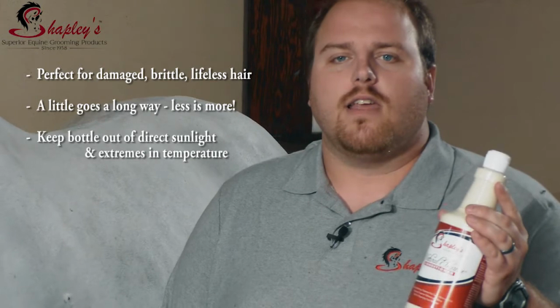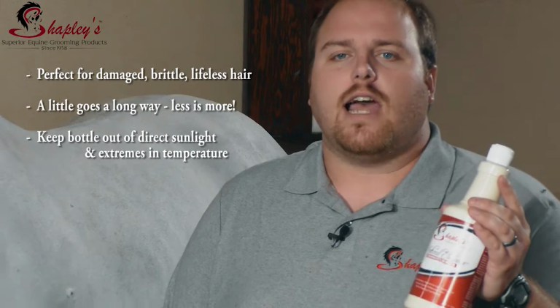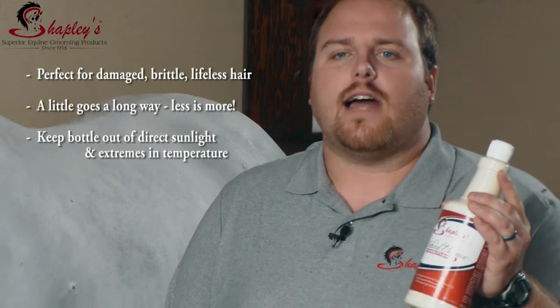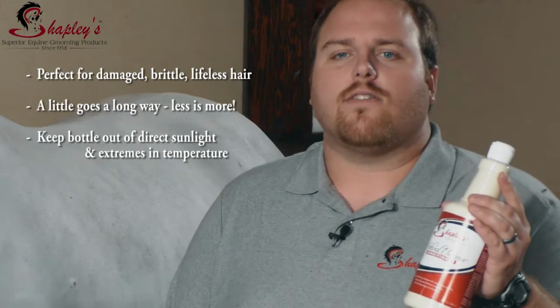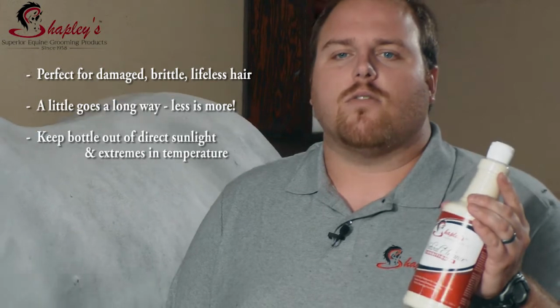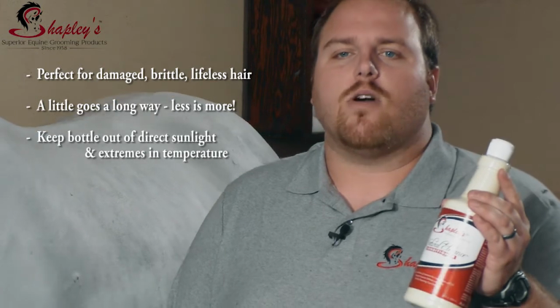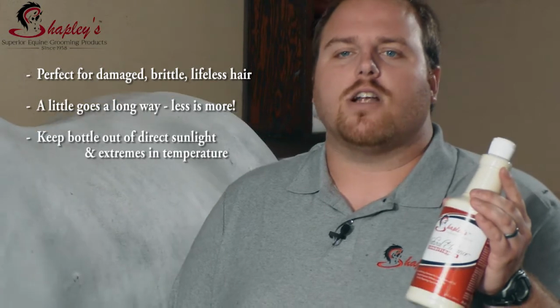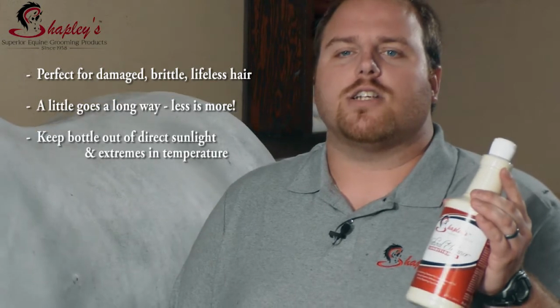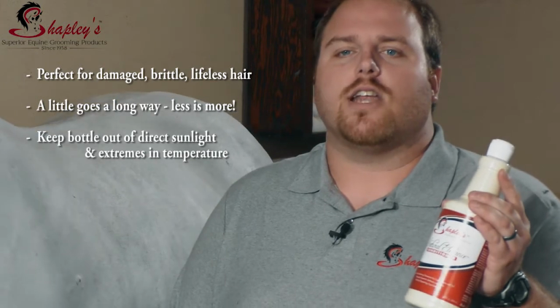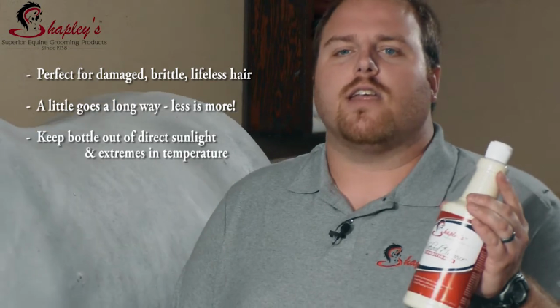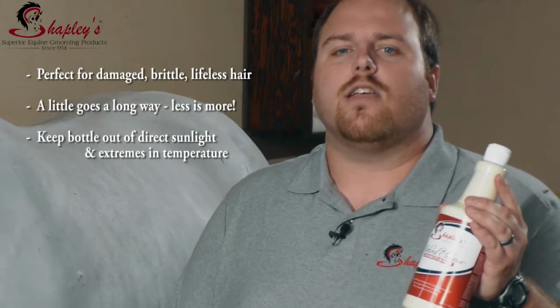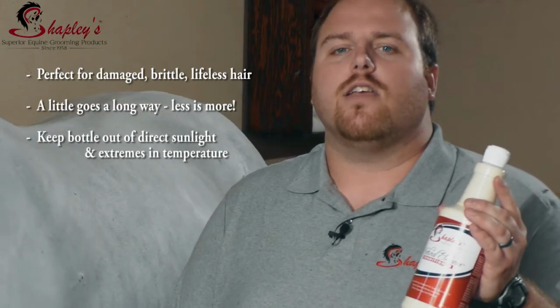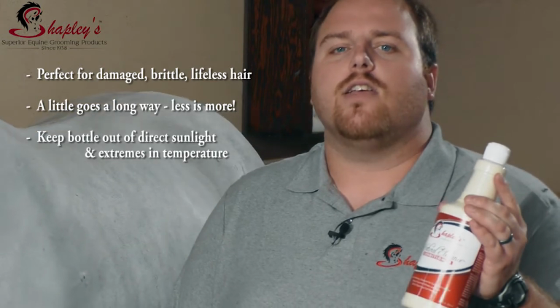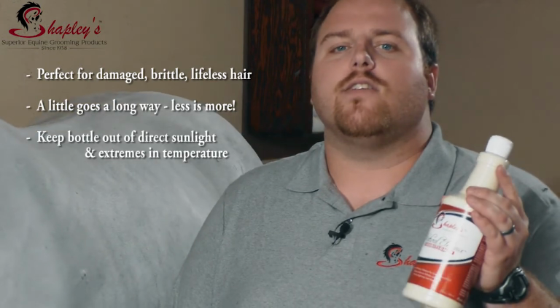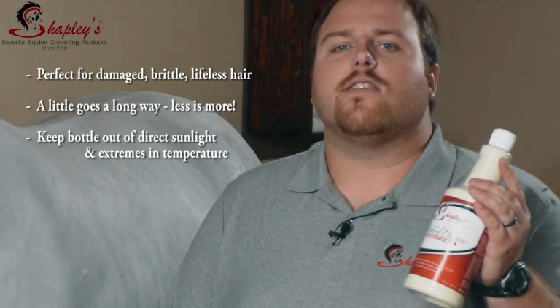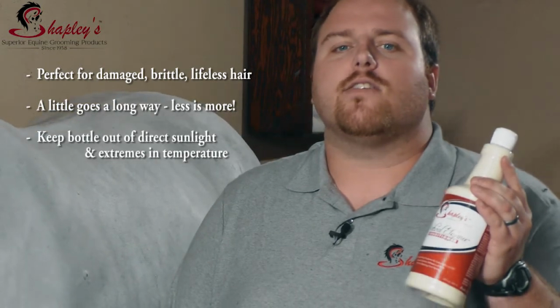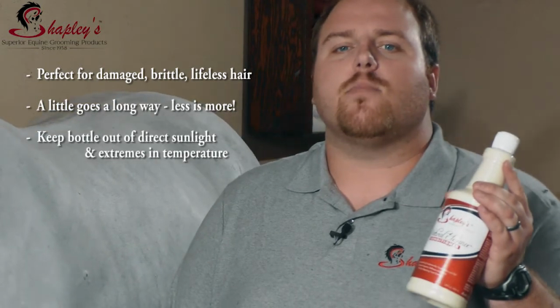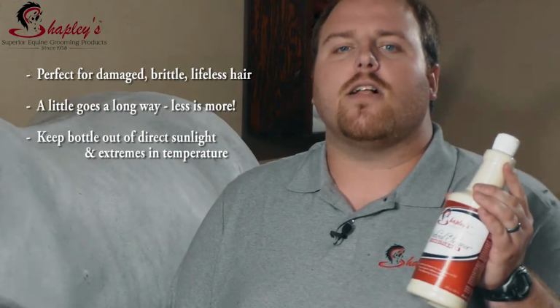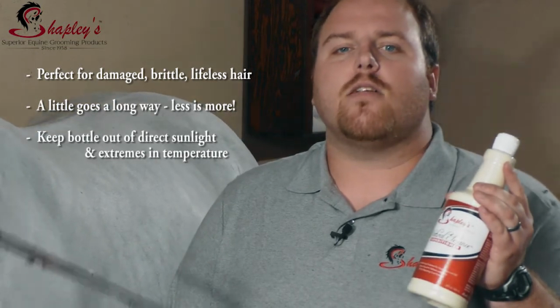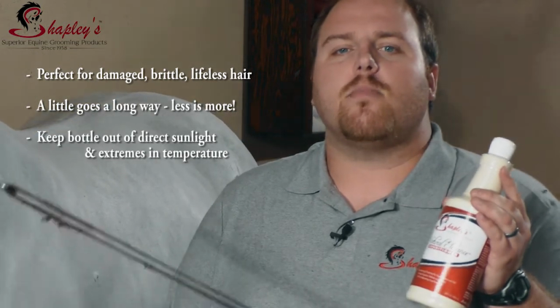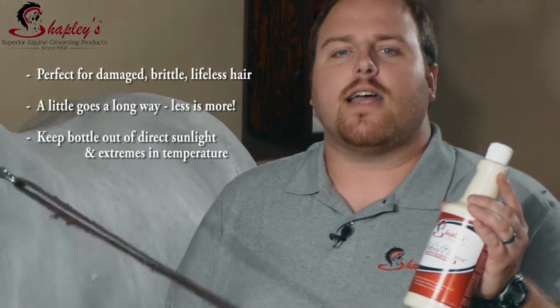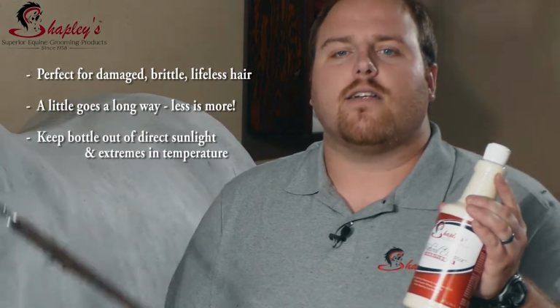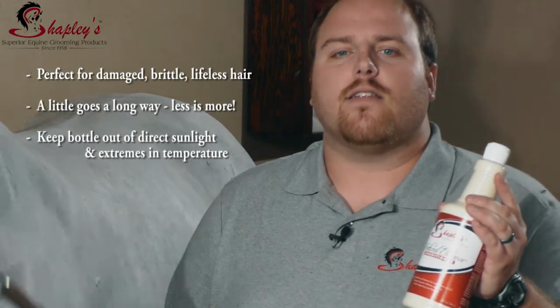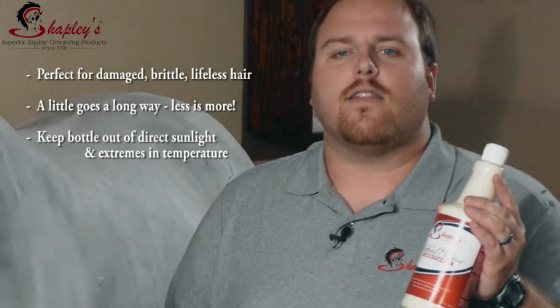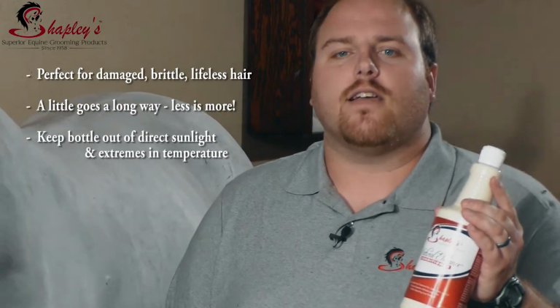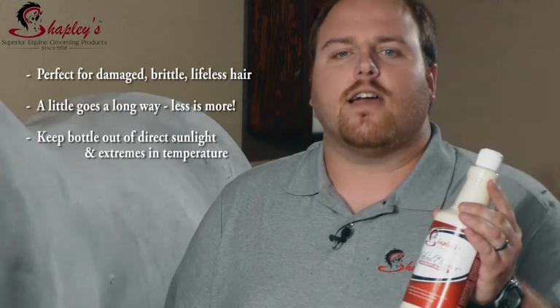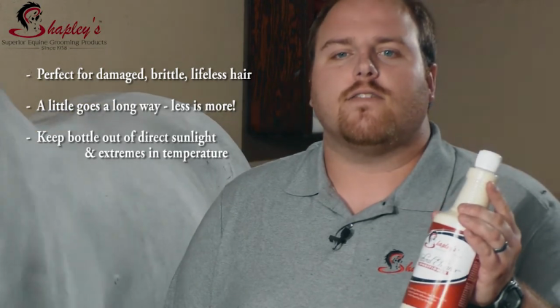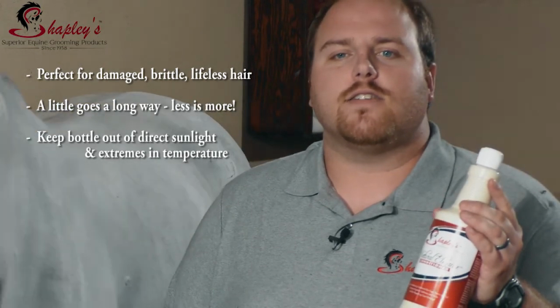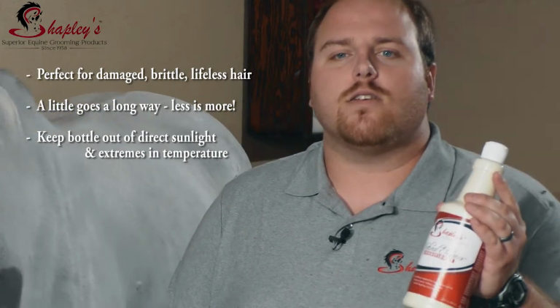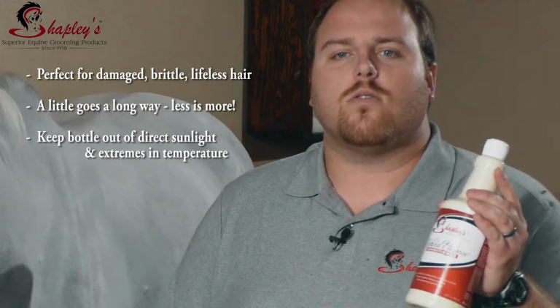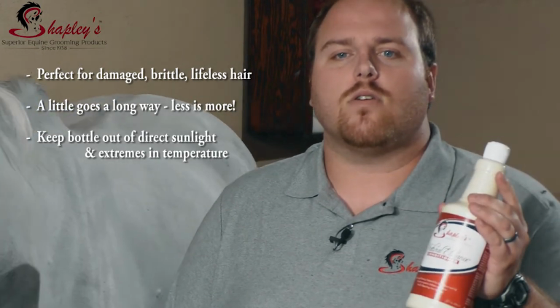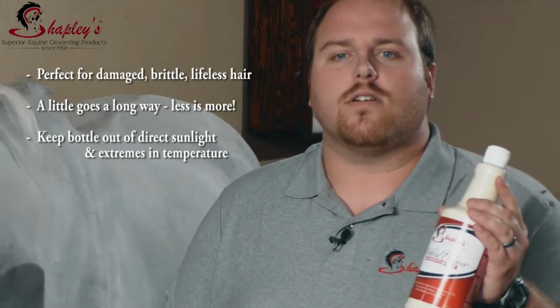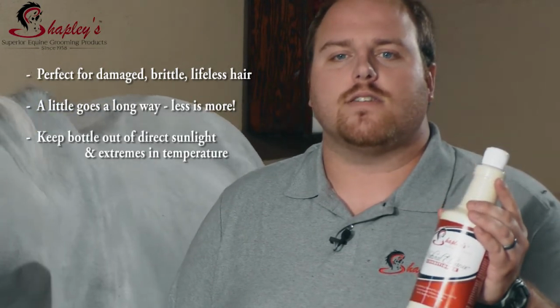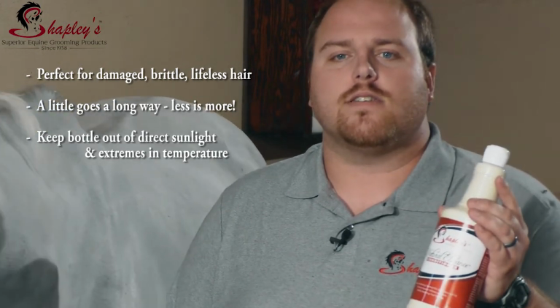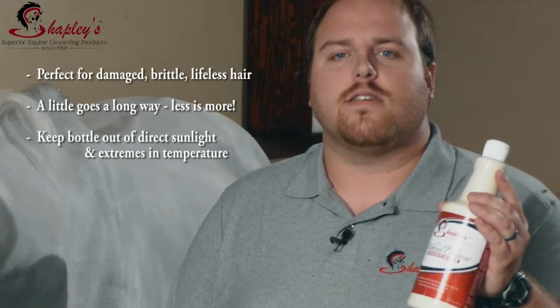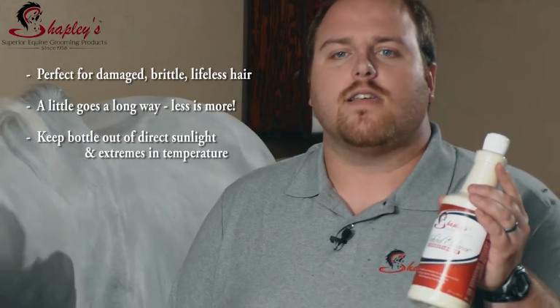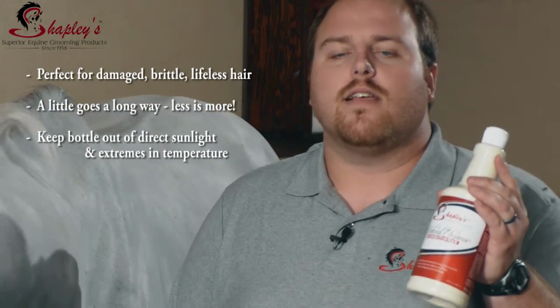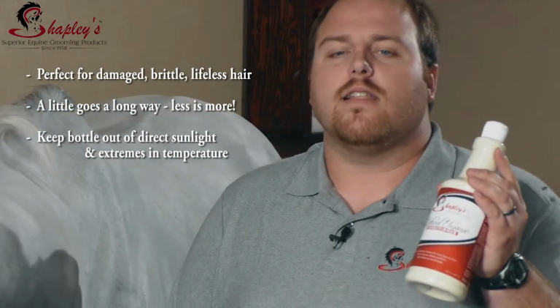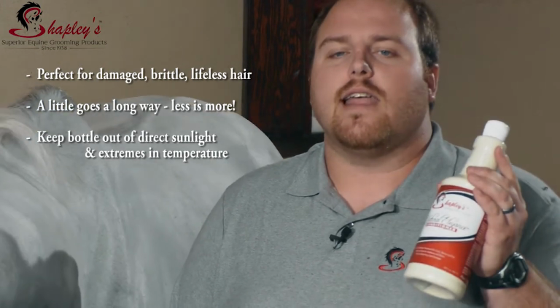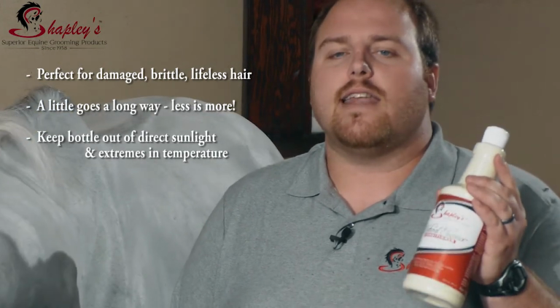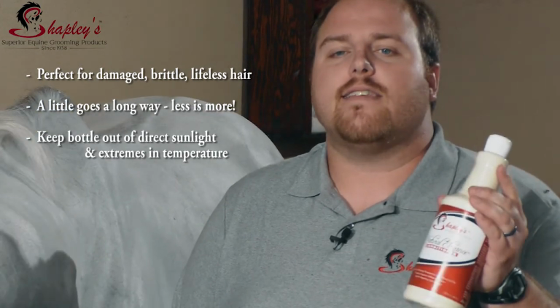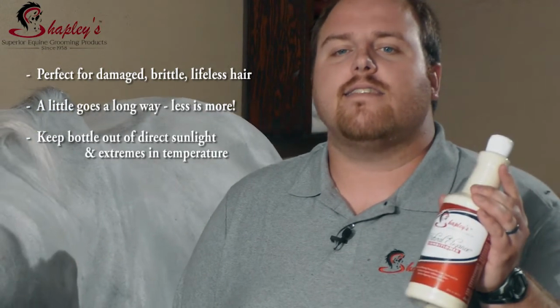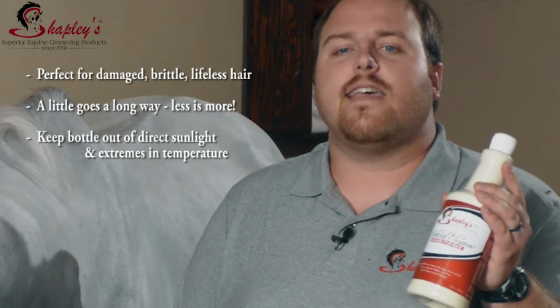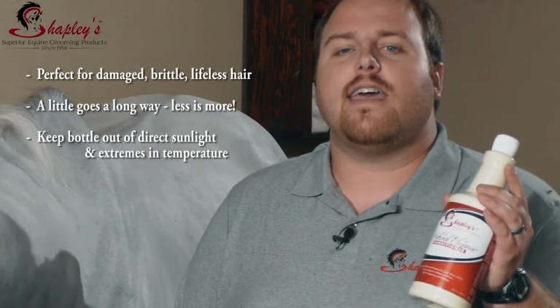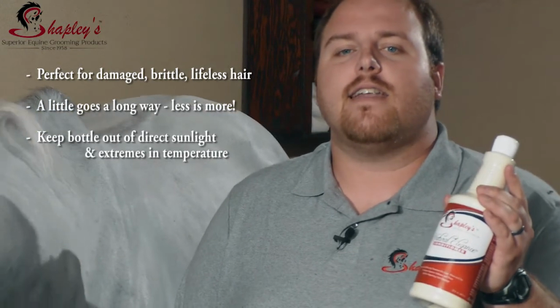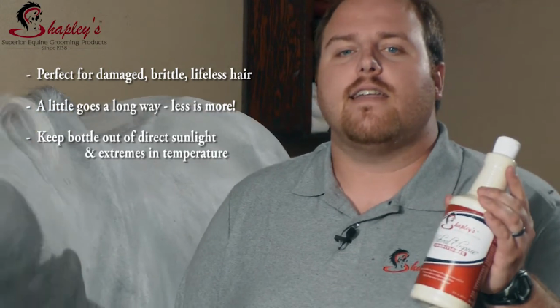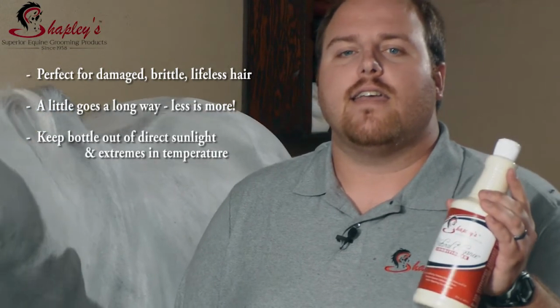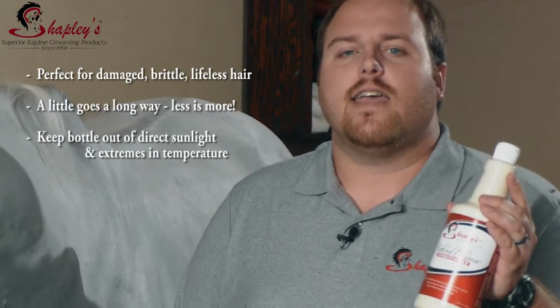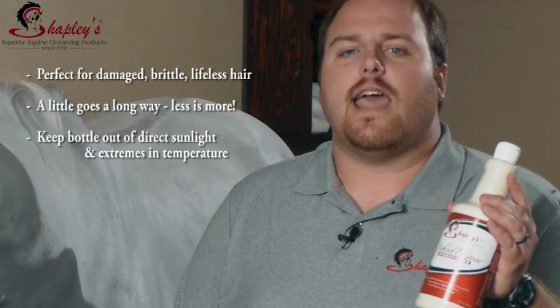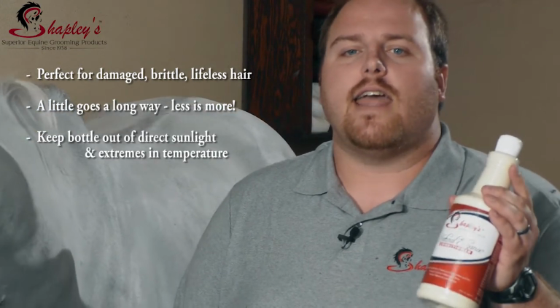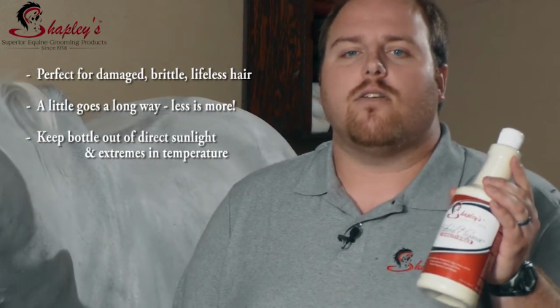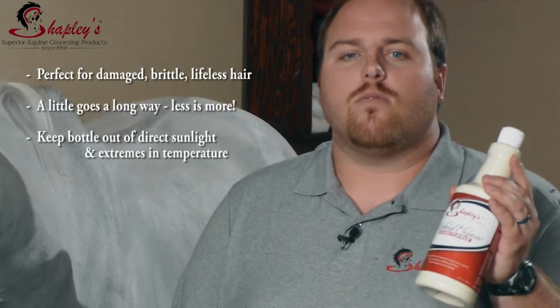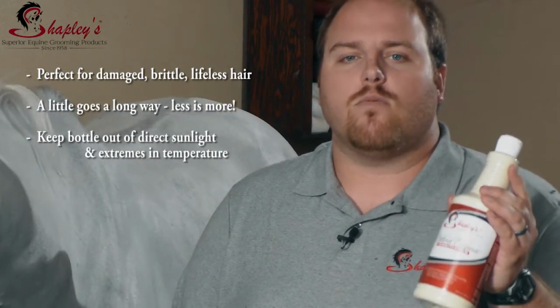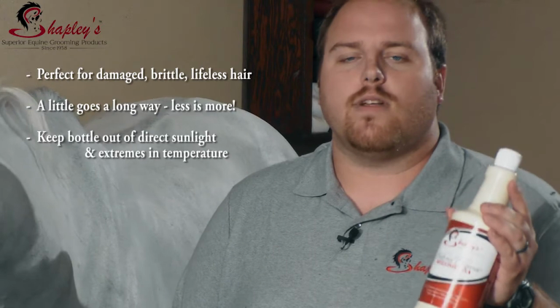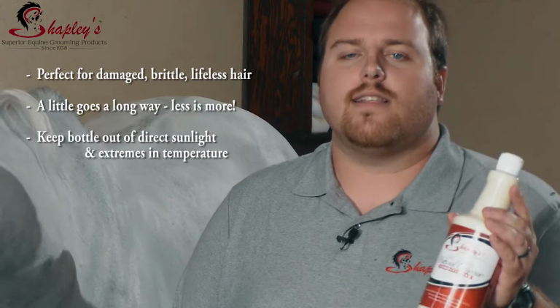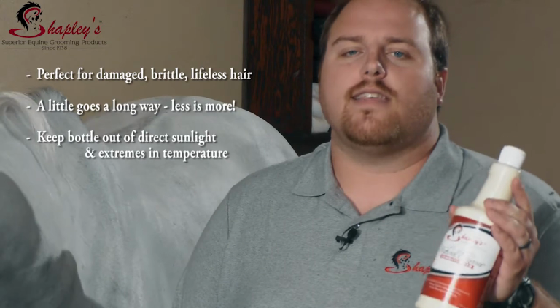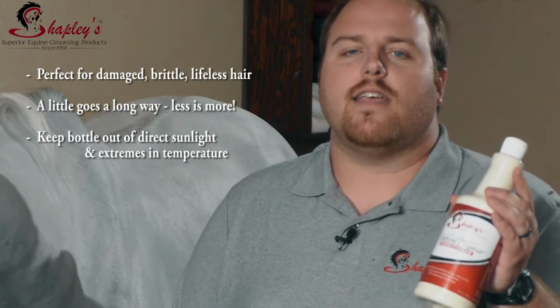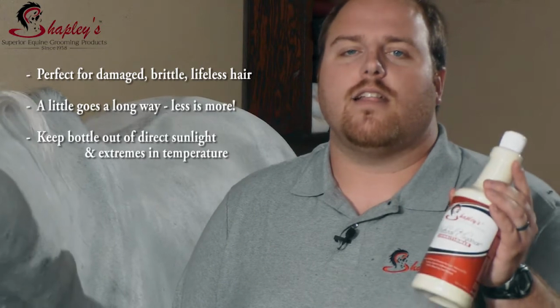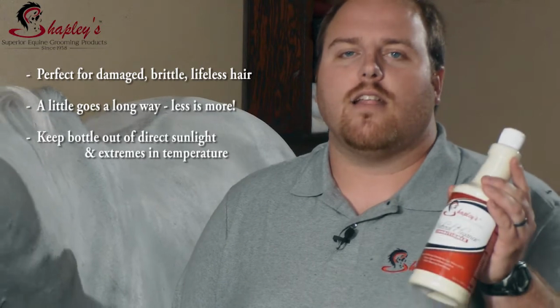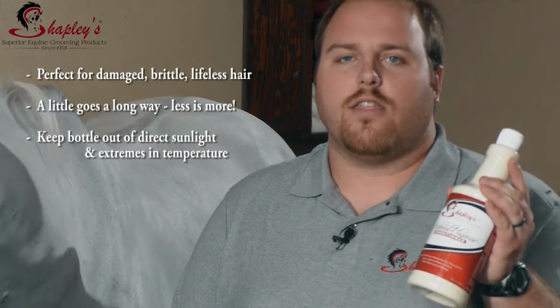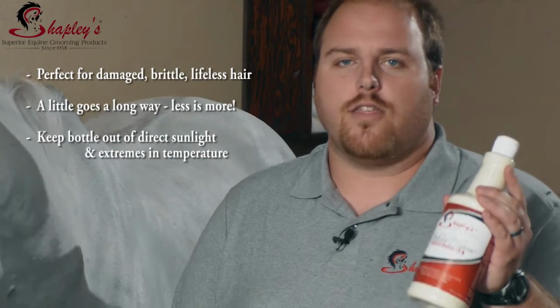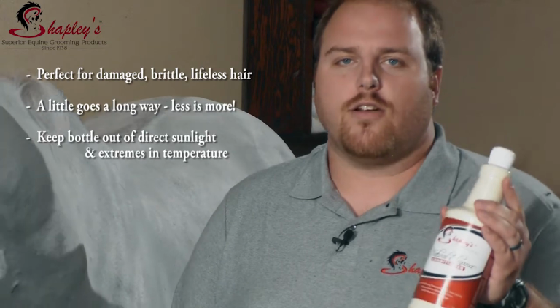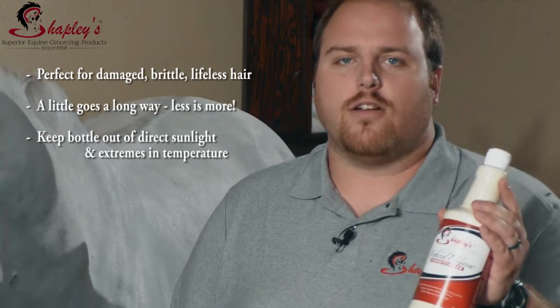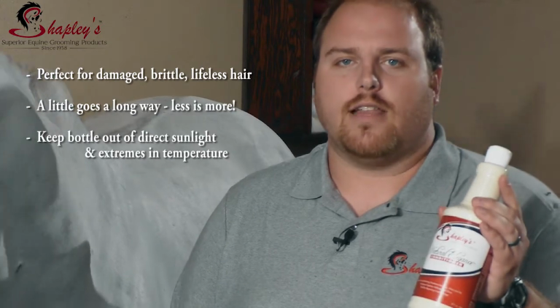To use: after washing, apply a small amount that covers the horse. Let it sit and then rinse it thoroughly.